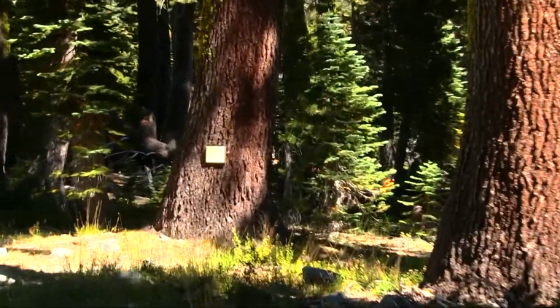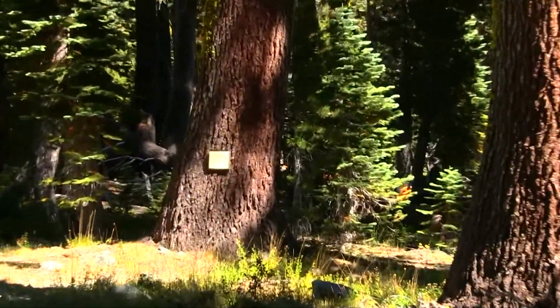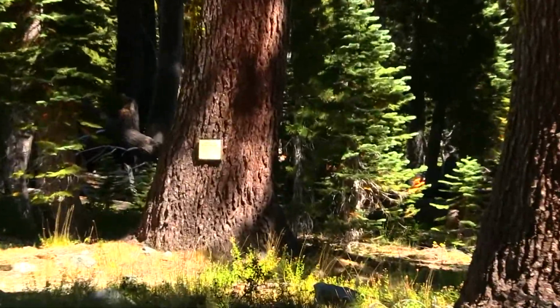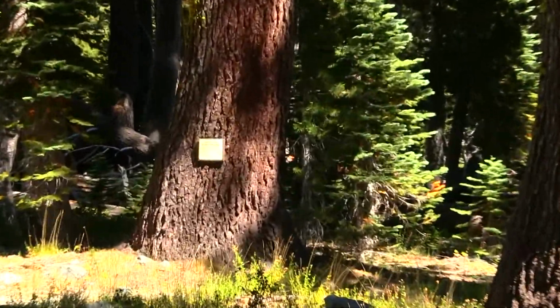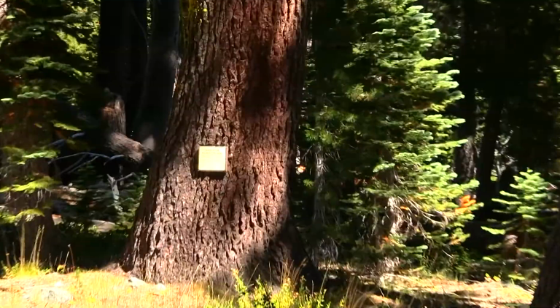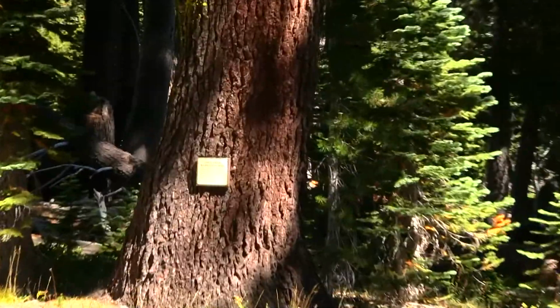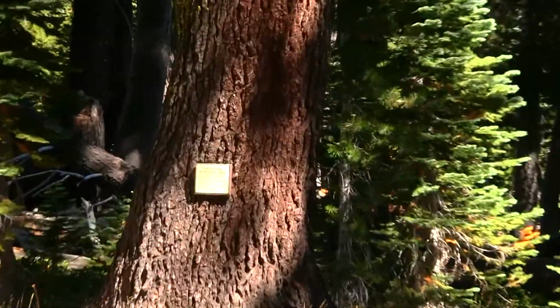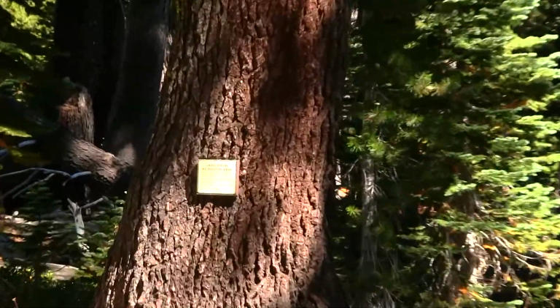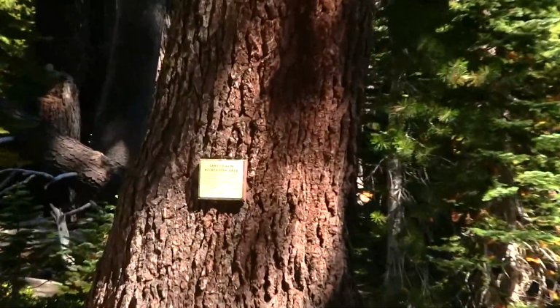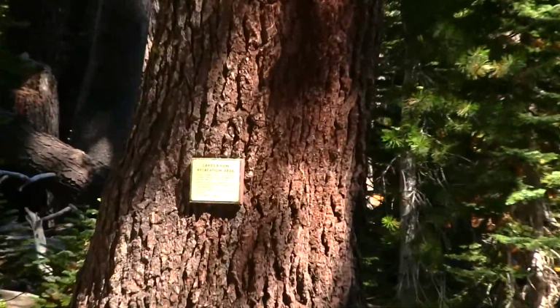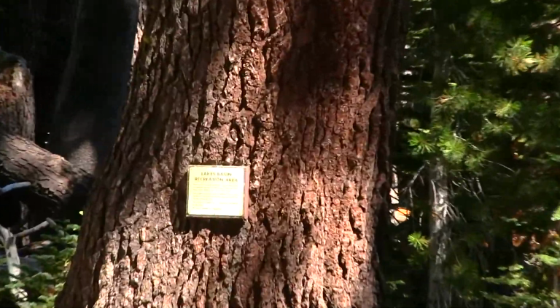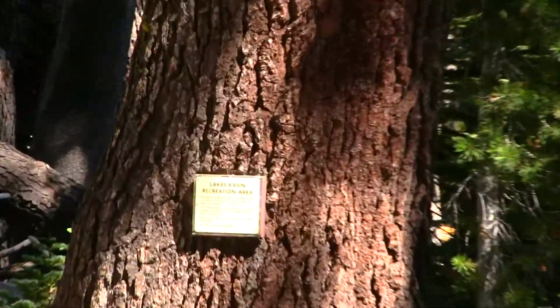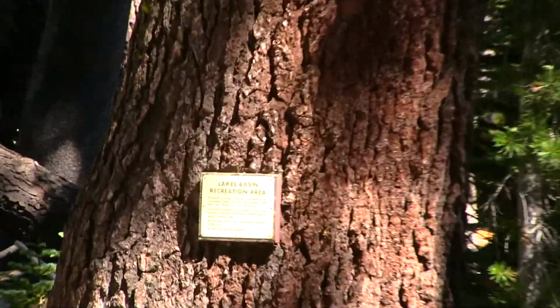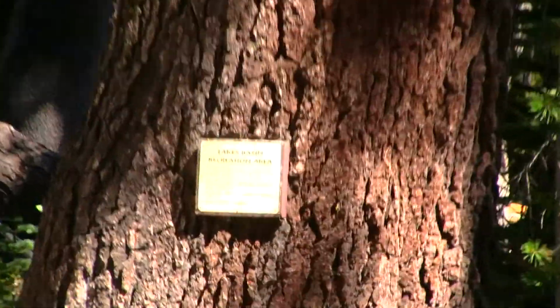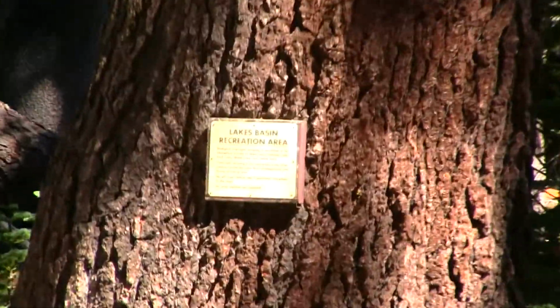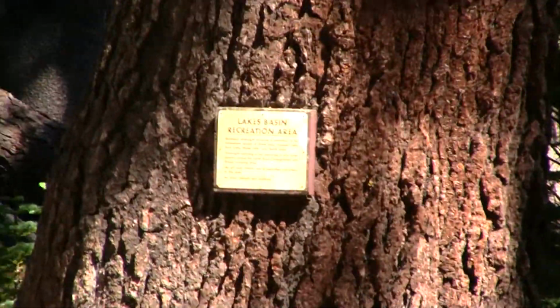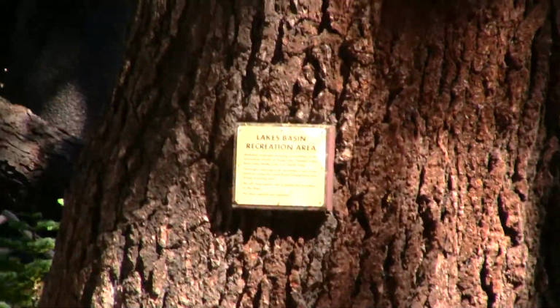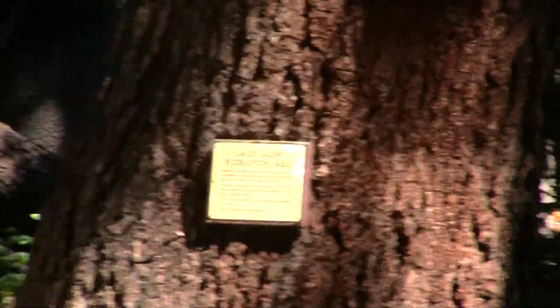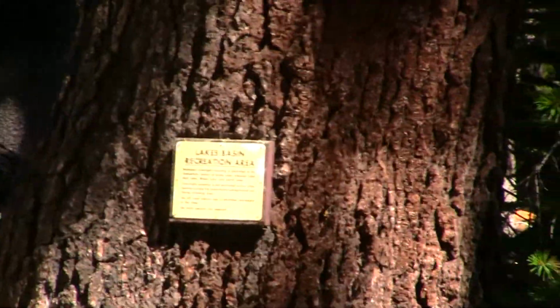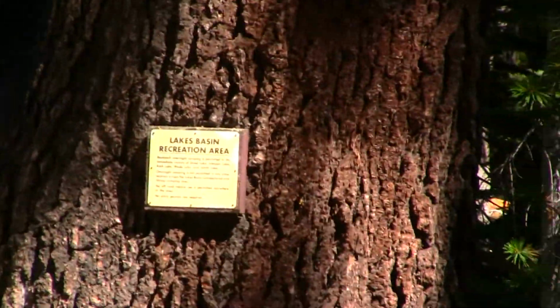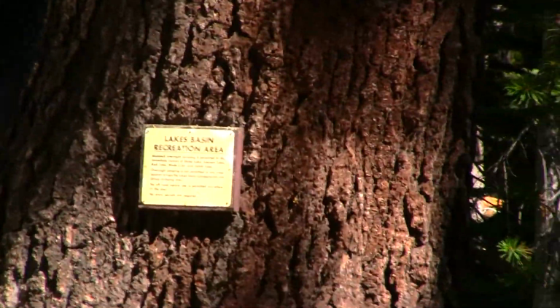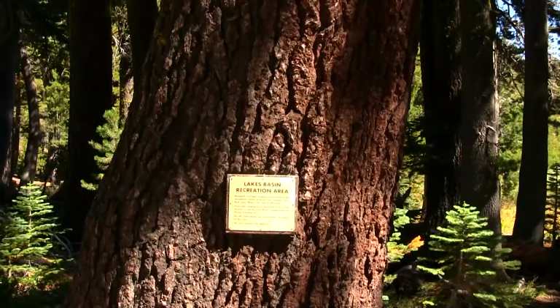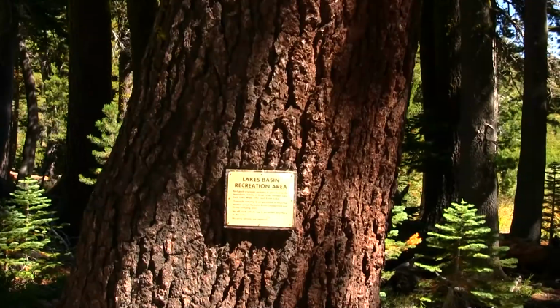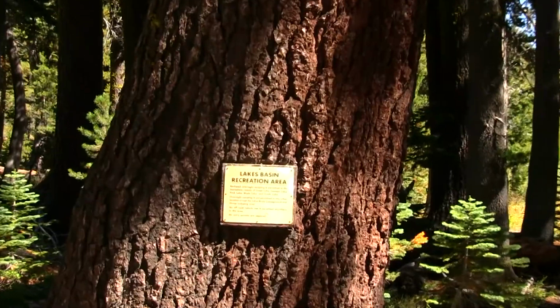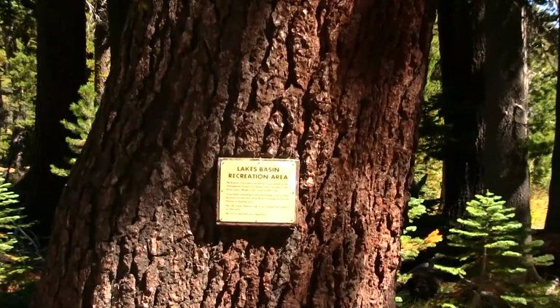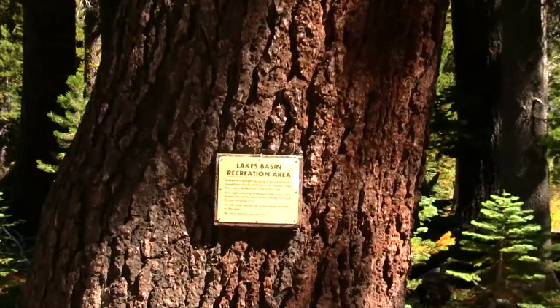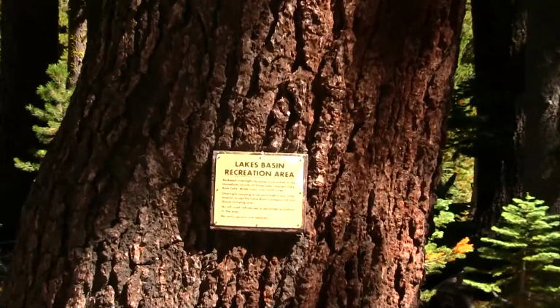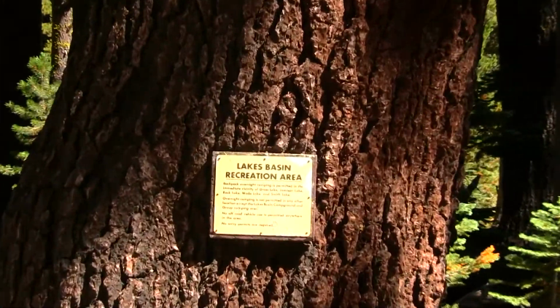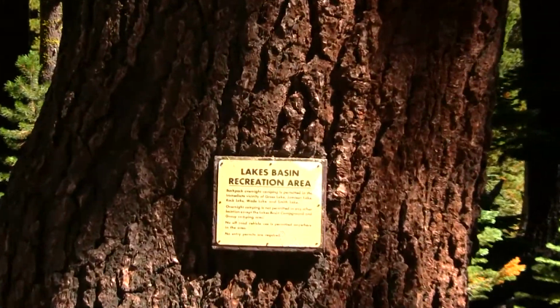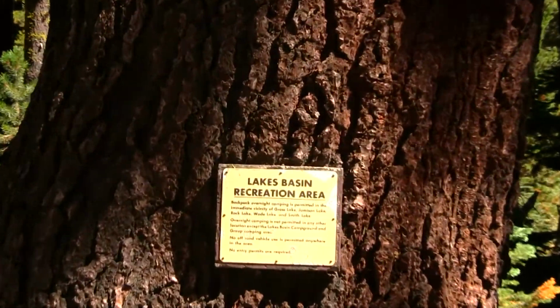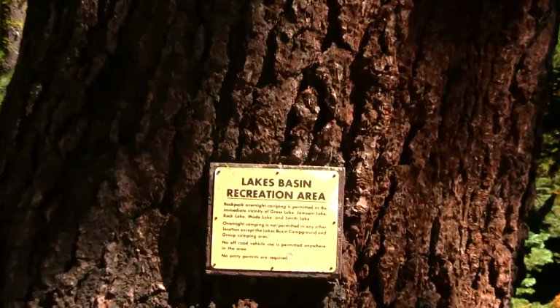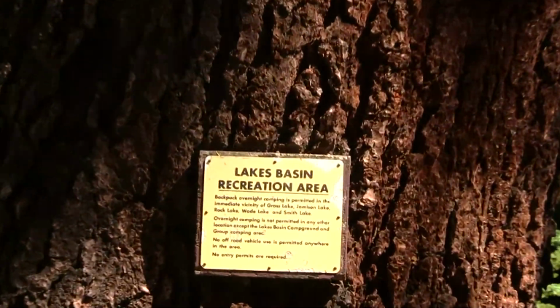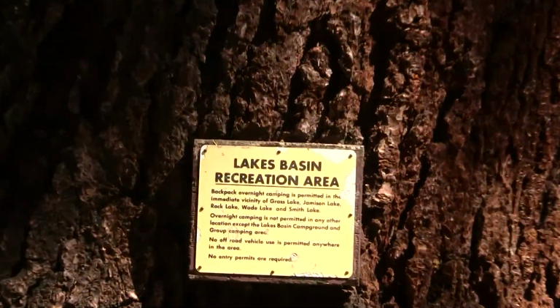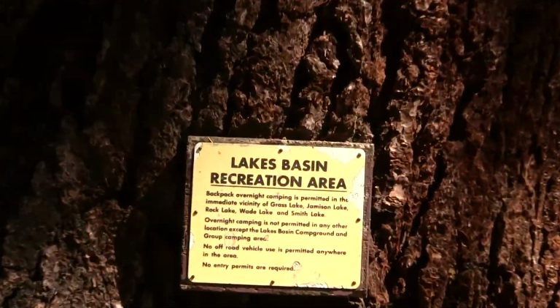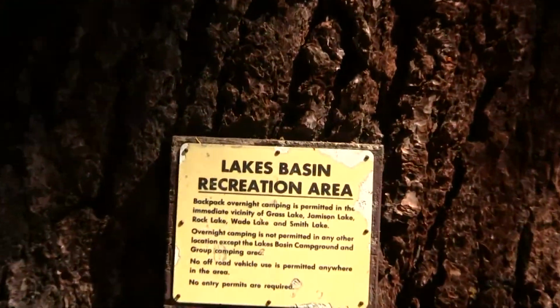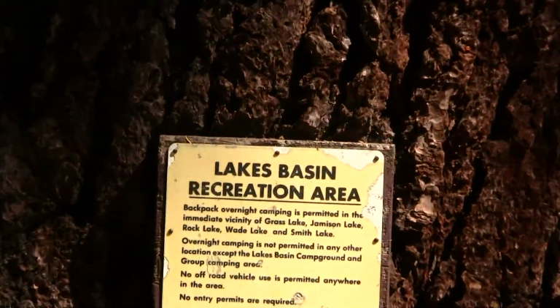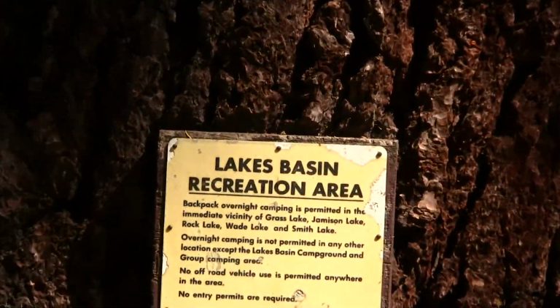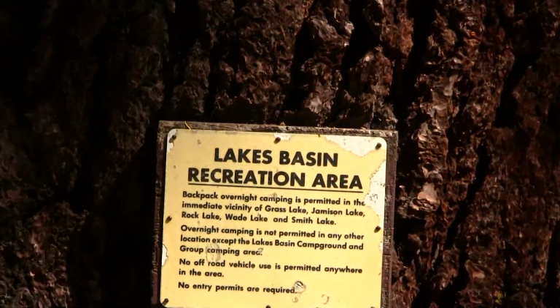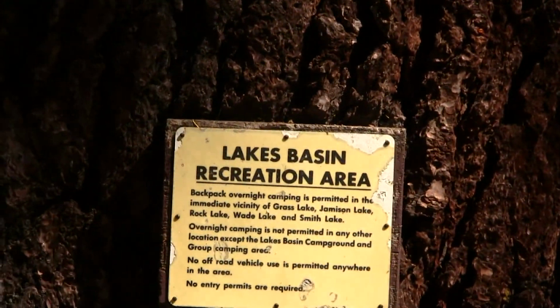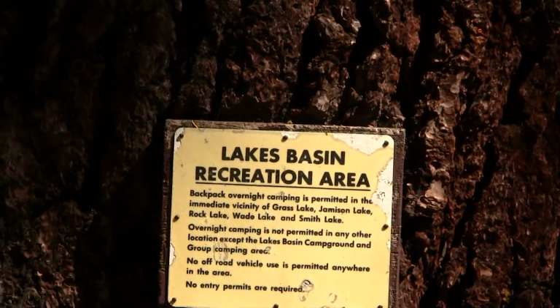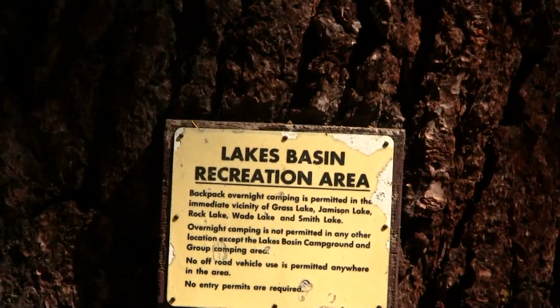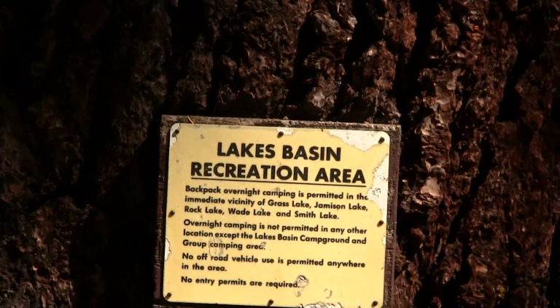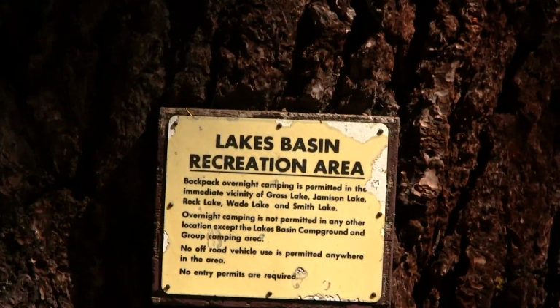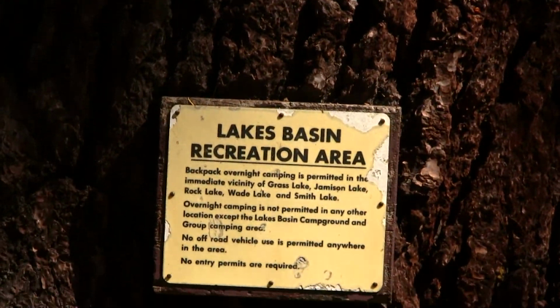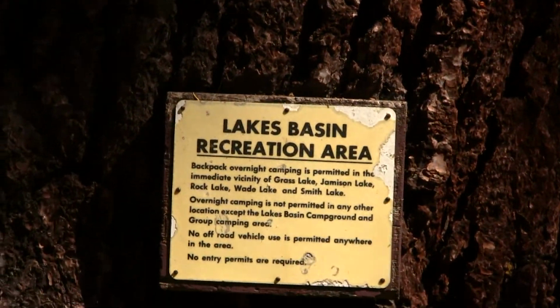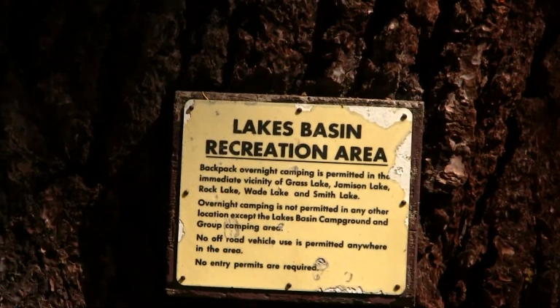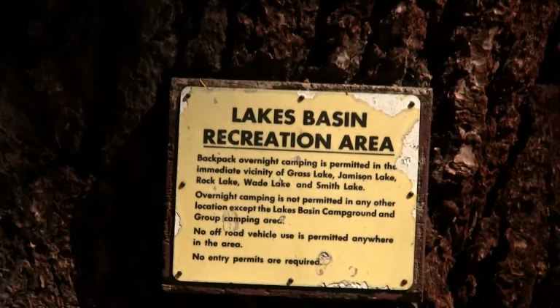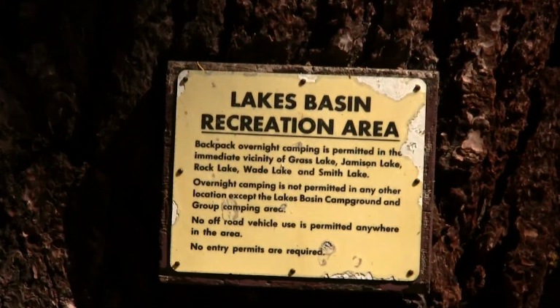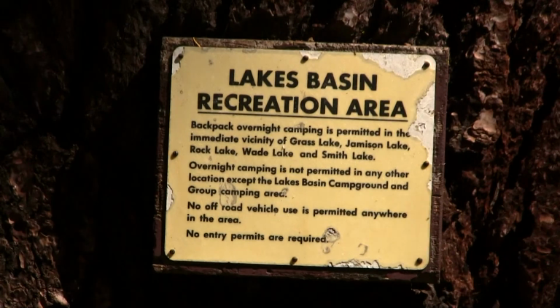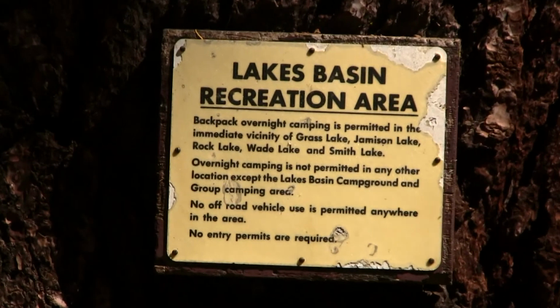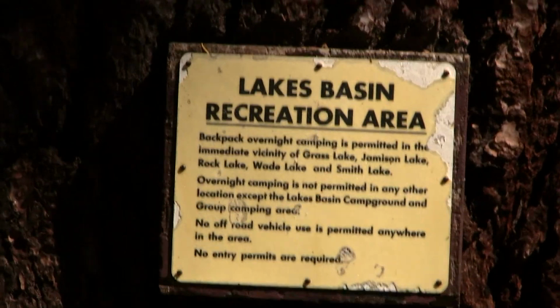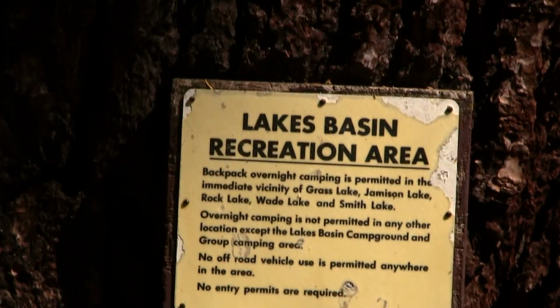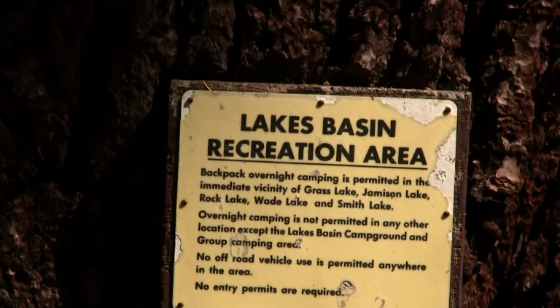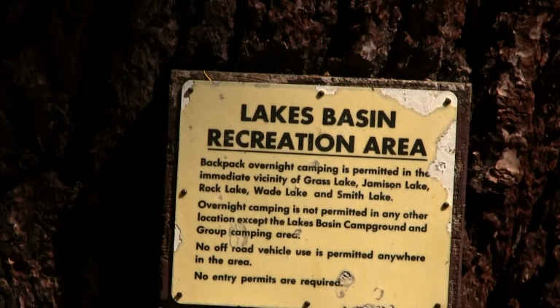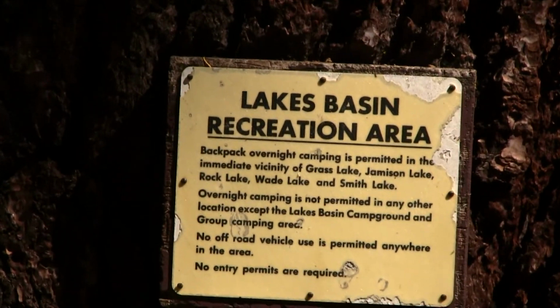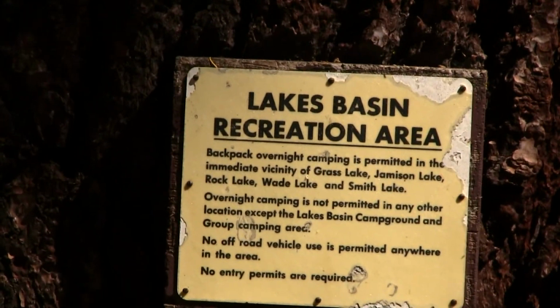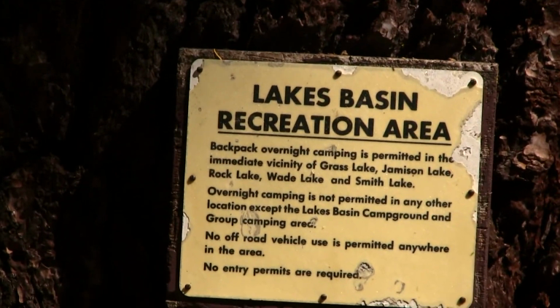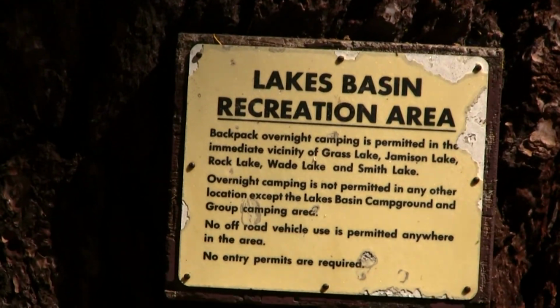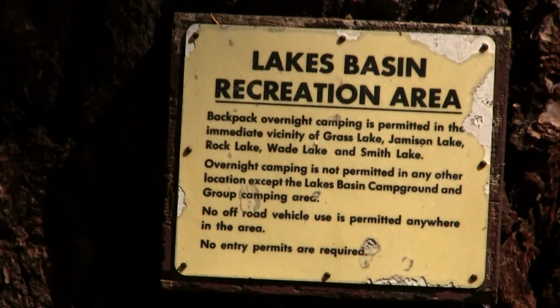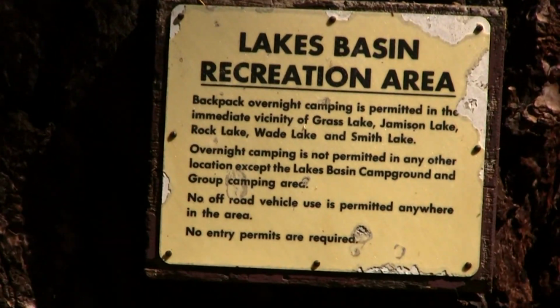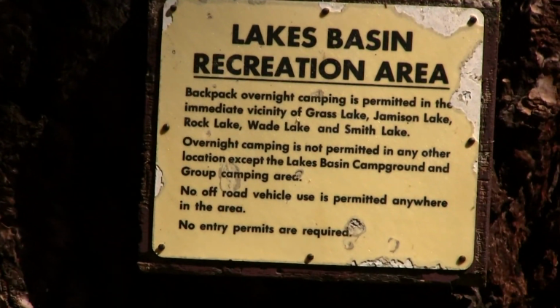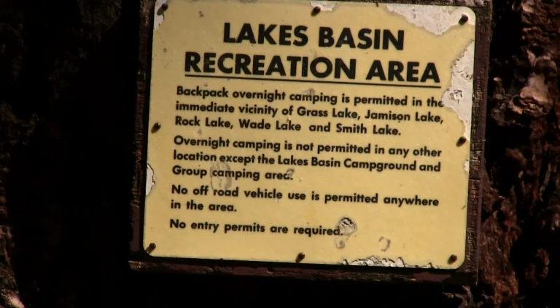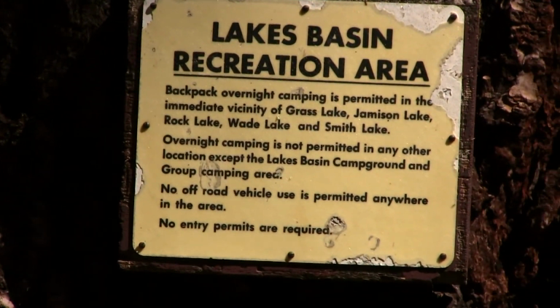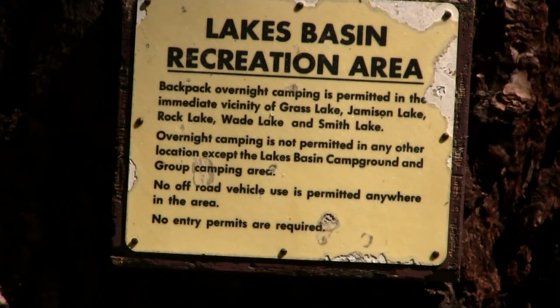Here are a few things you can do in the Lake Basin area — let's check out this sign.